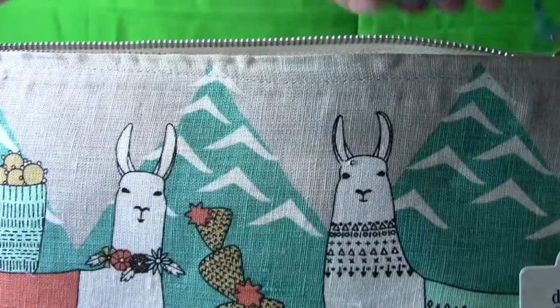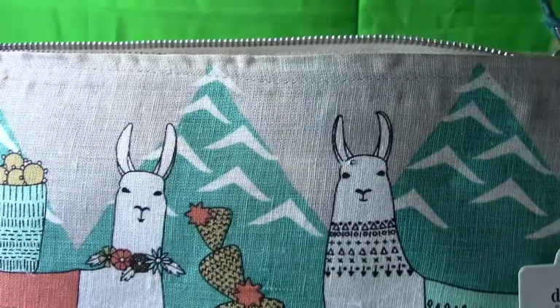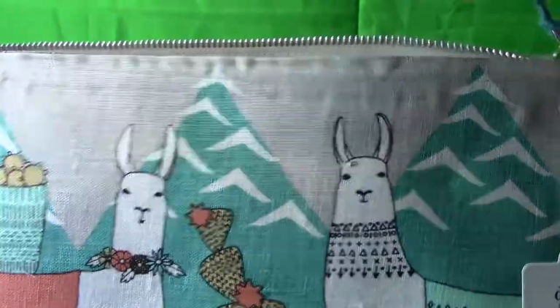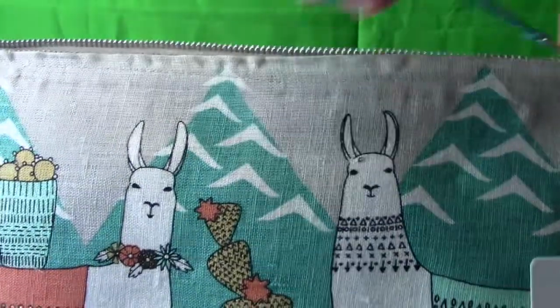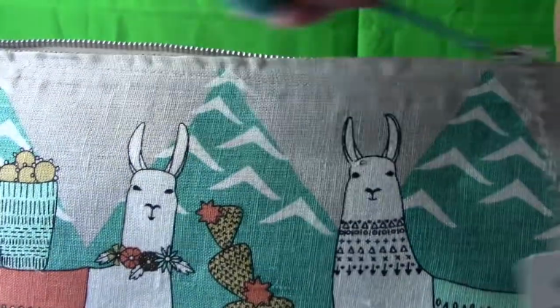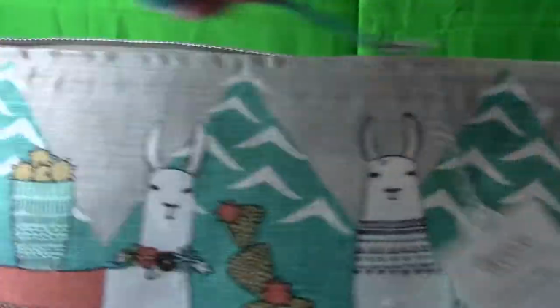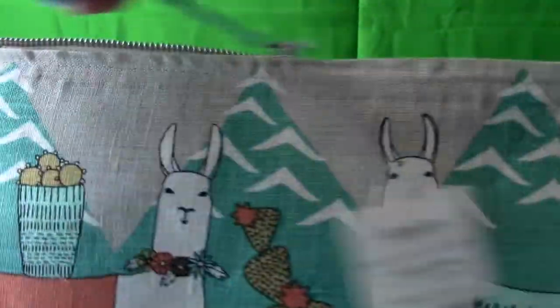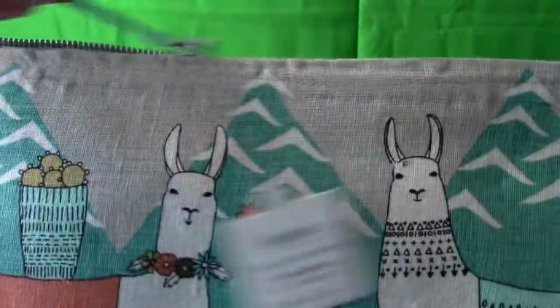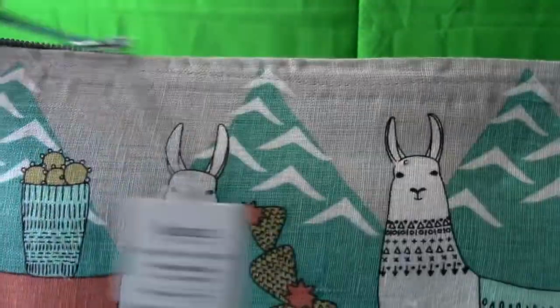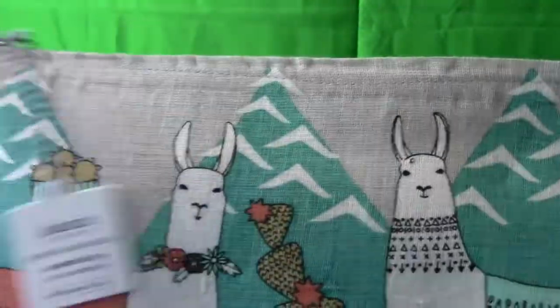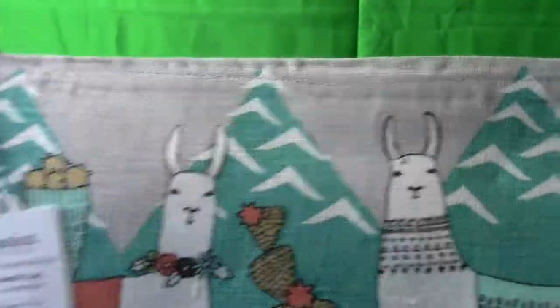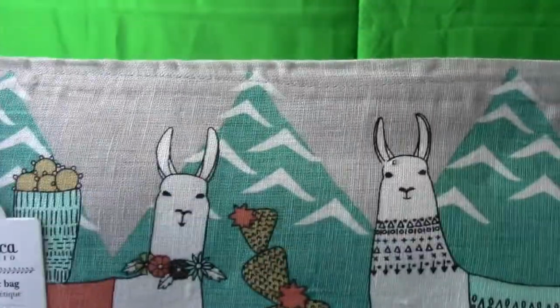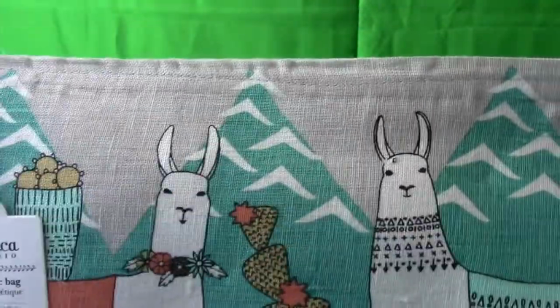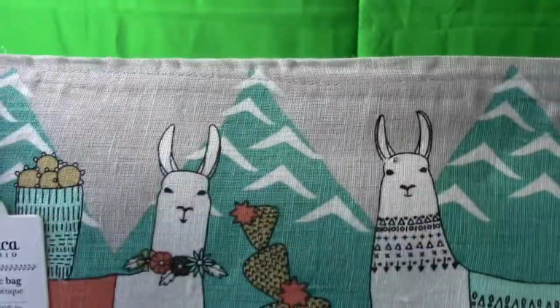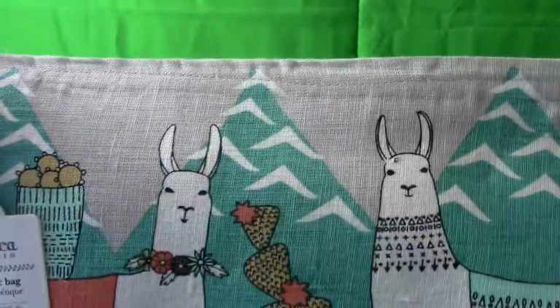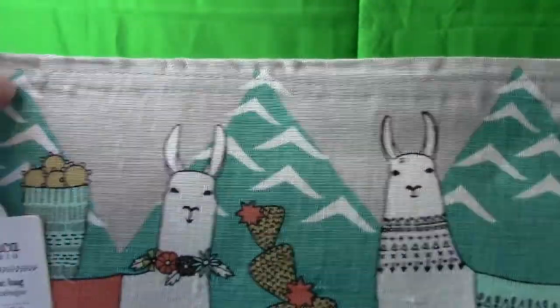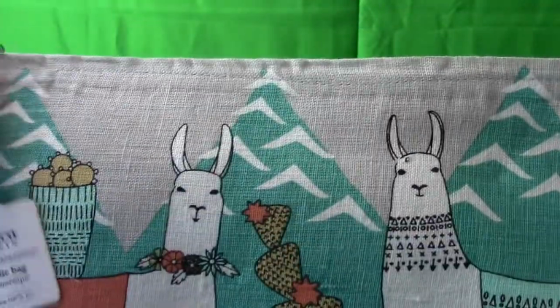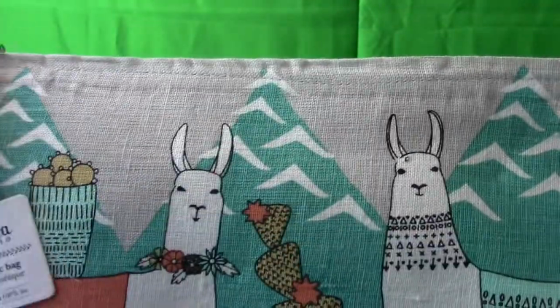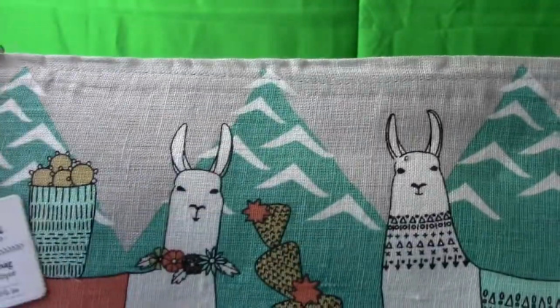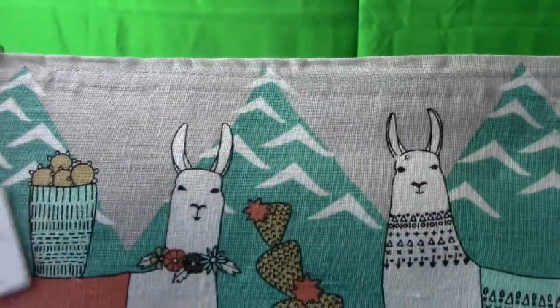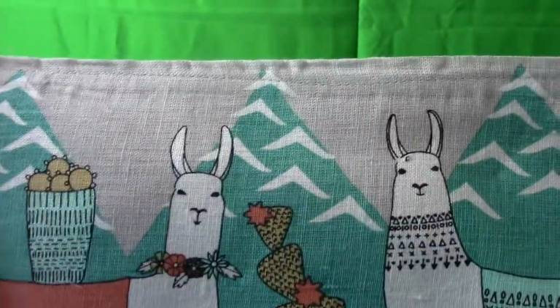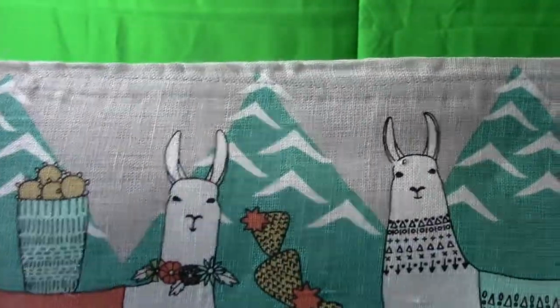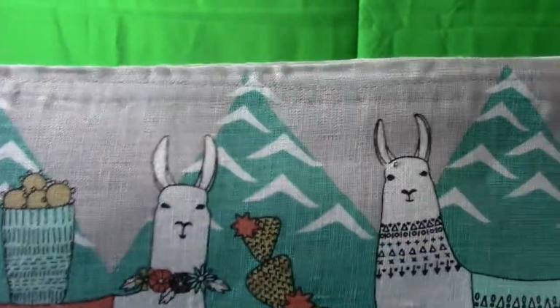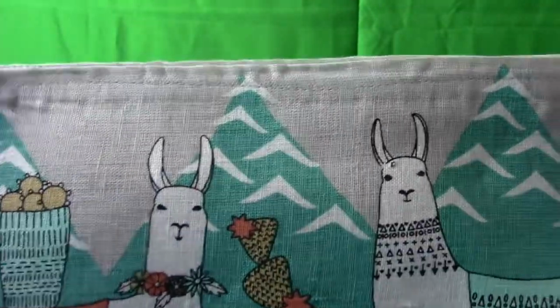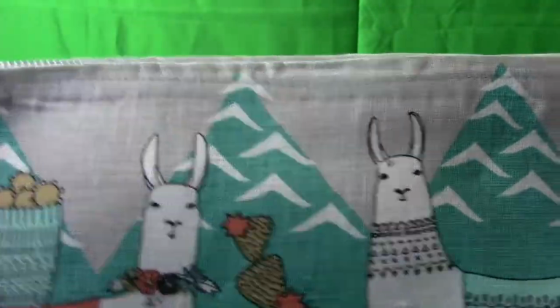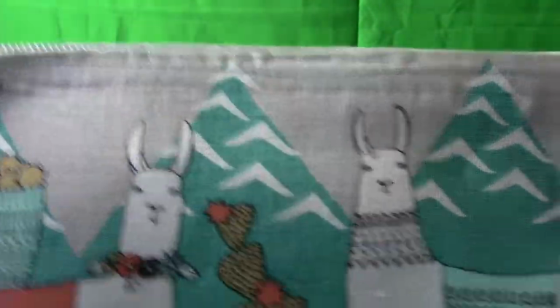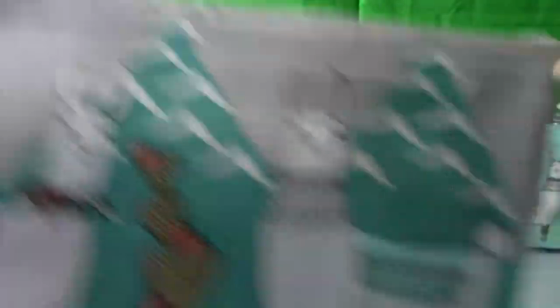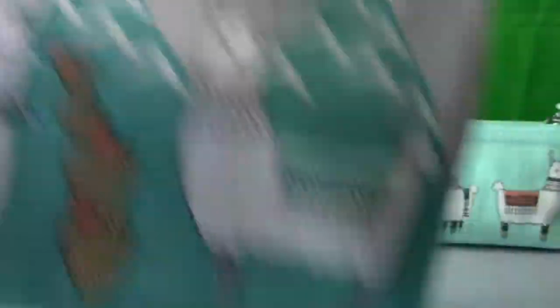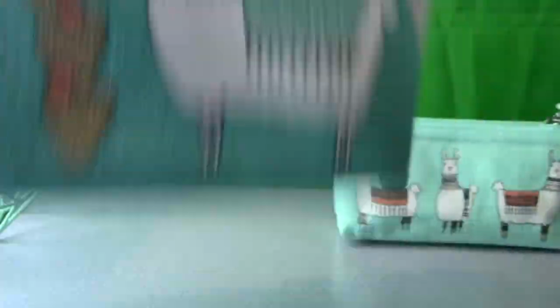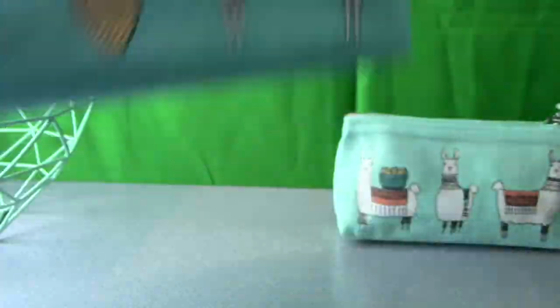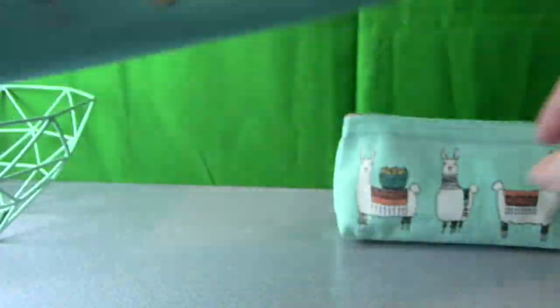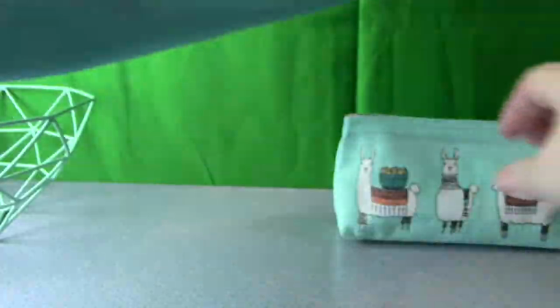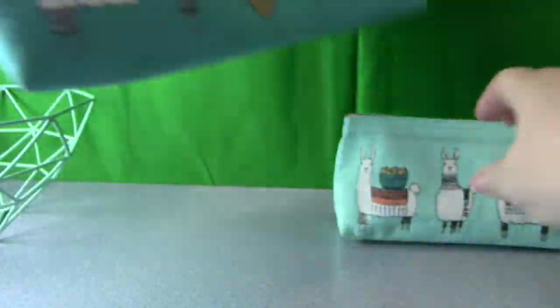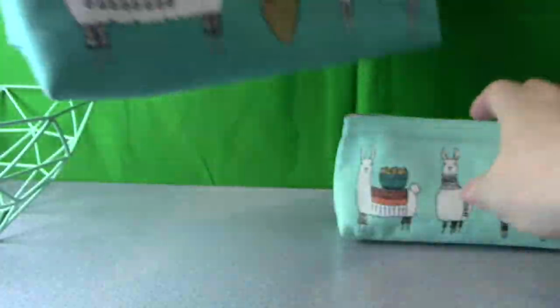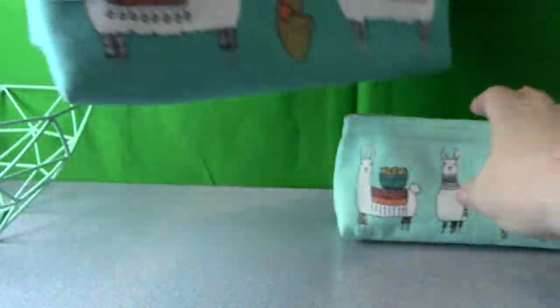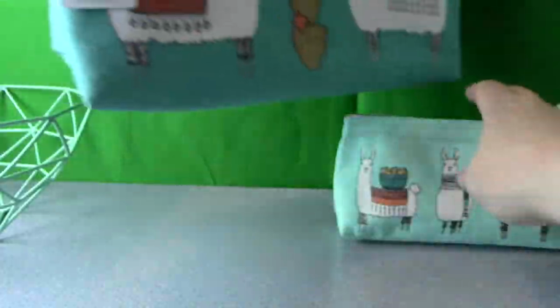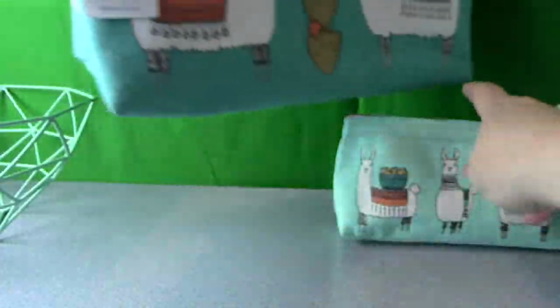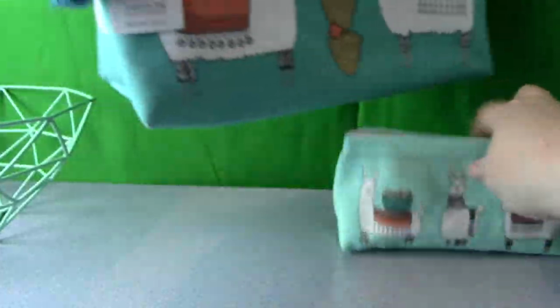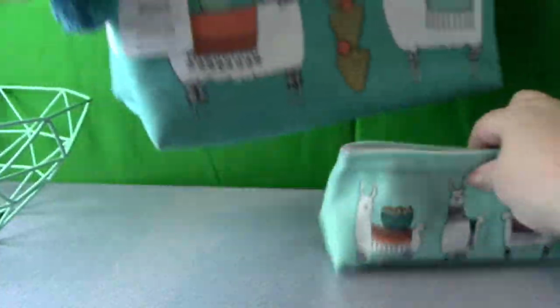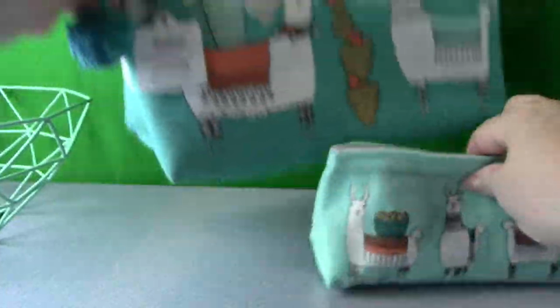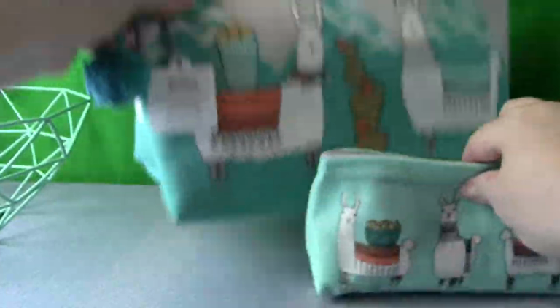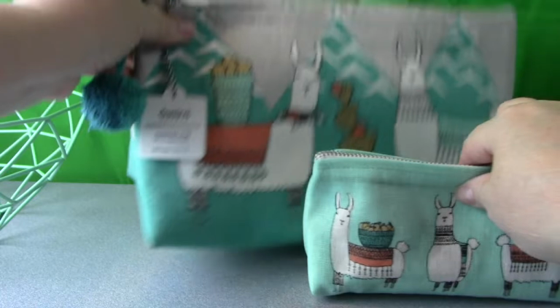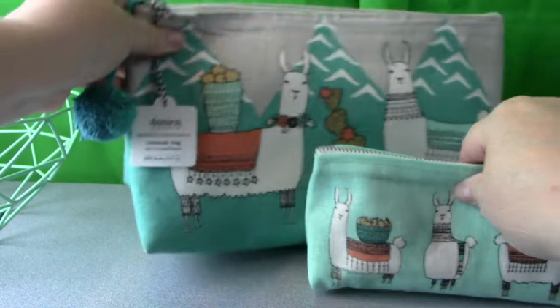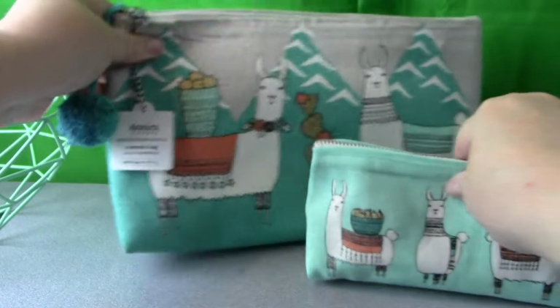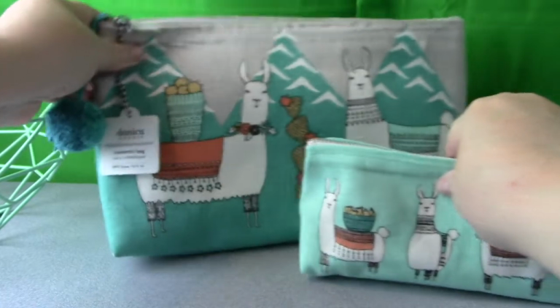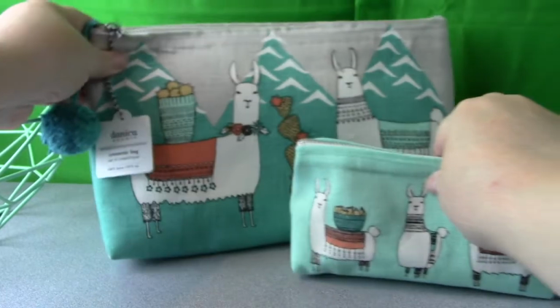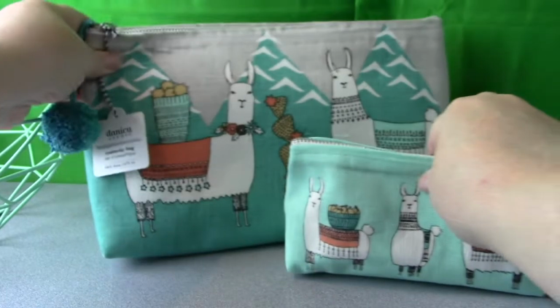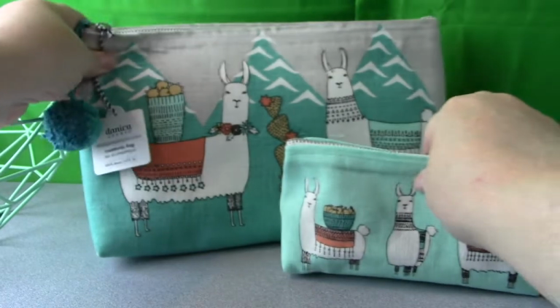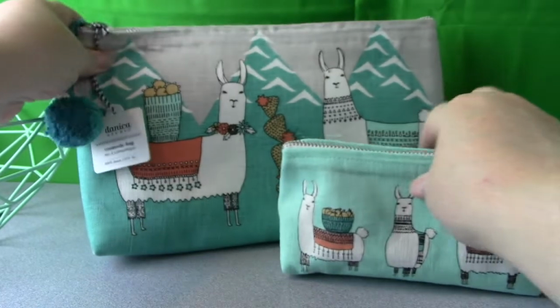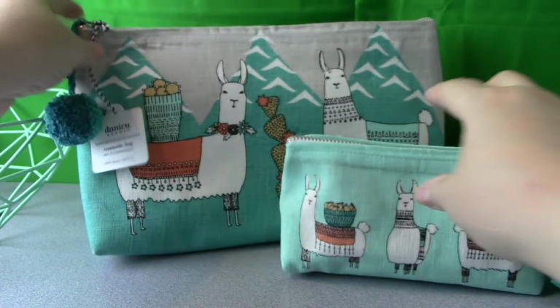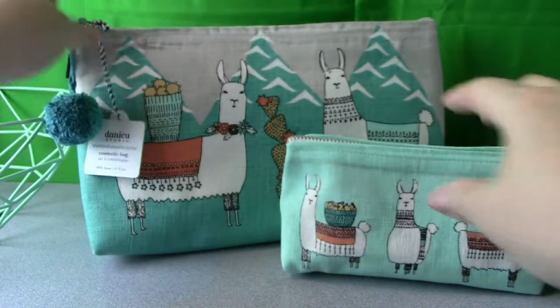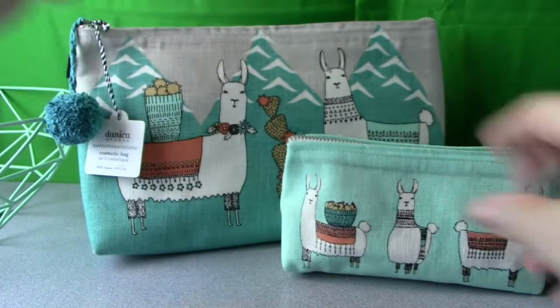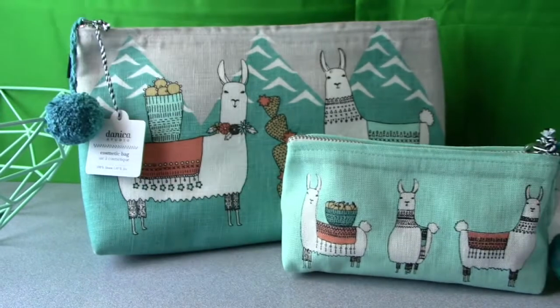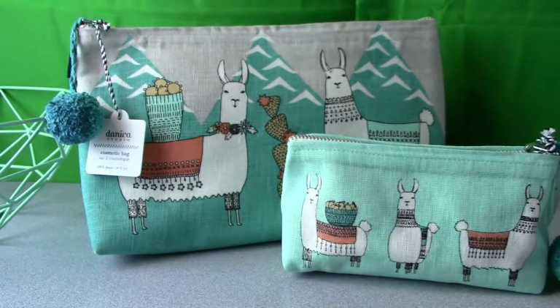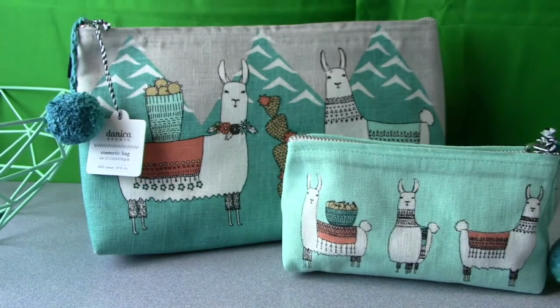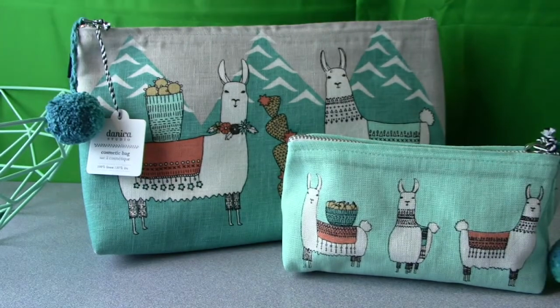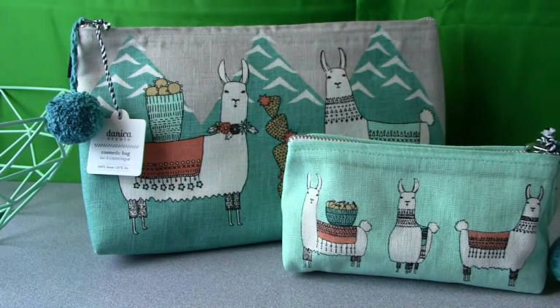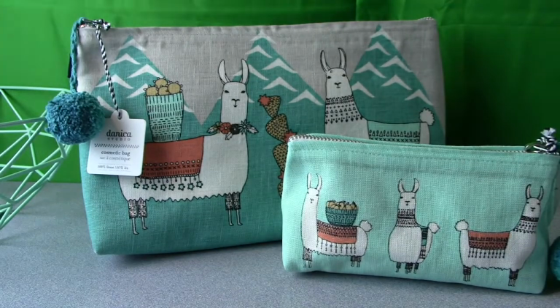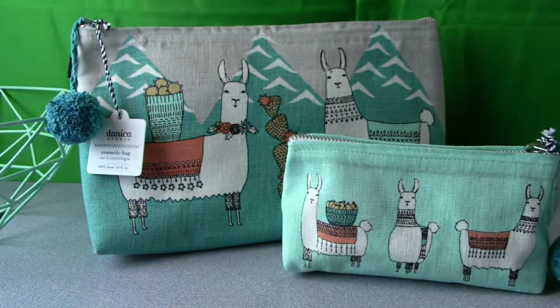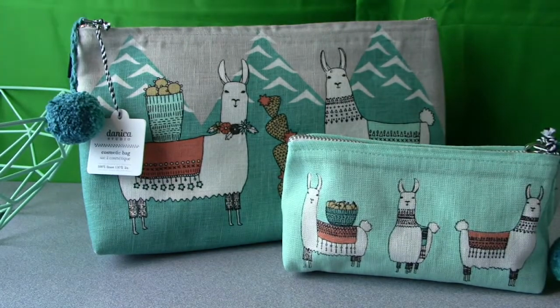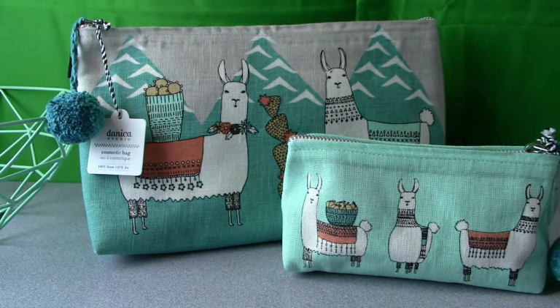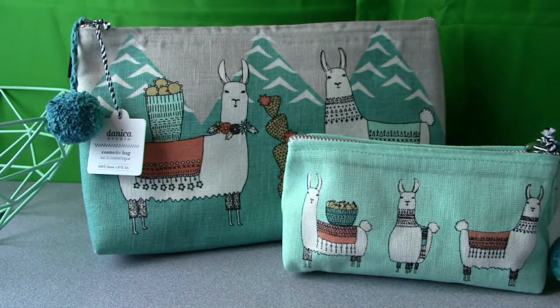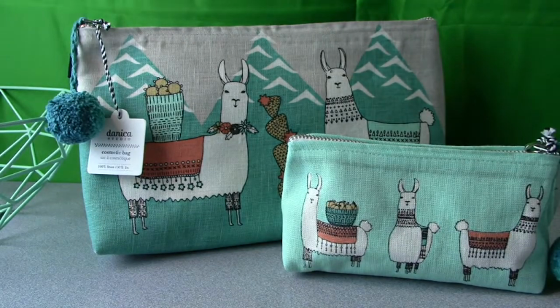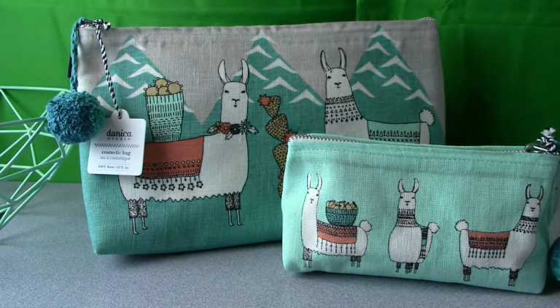You could actually get this whole kit and divide it up into lots of different gifts for people.